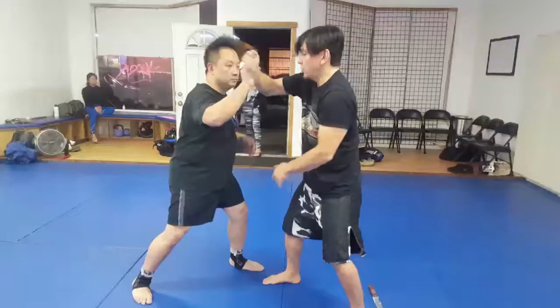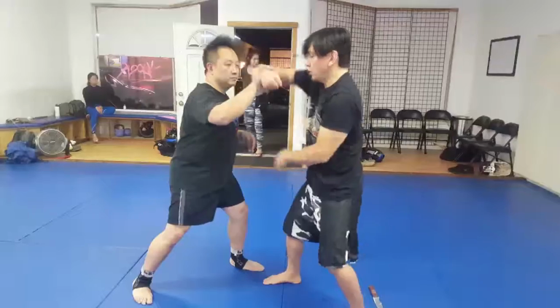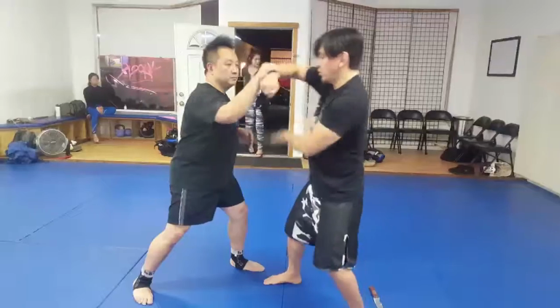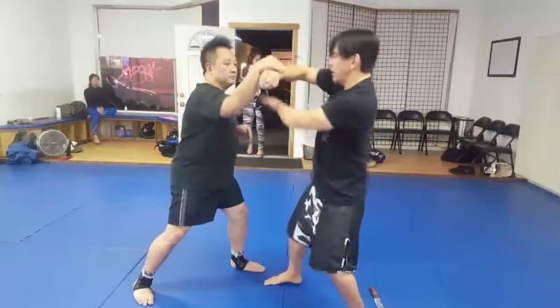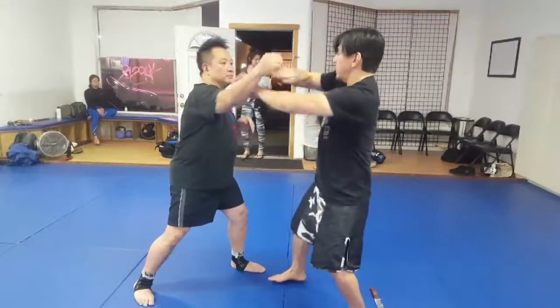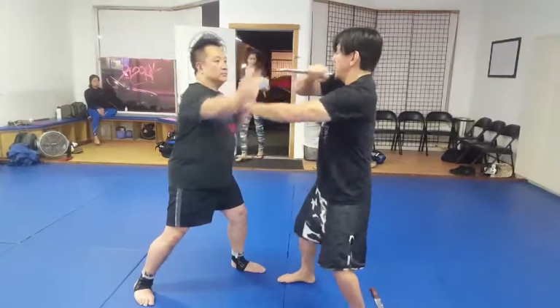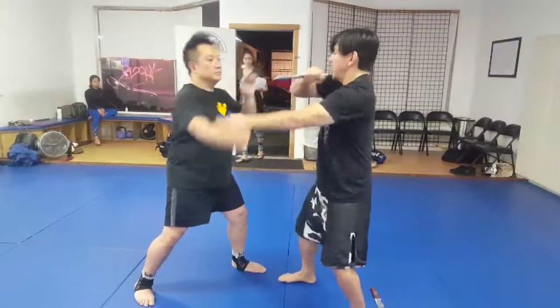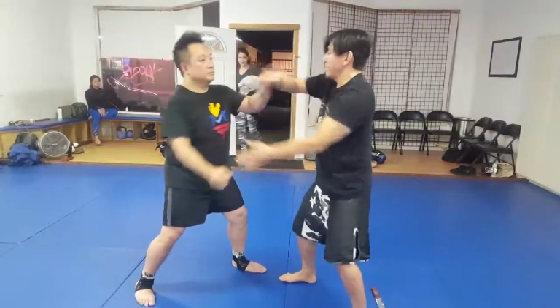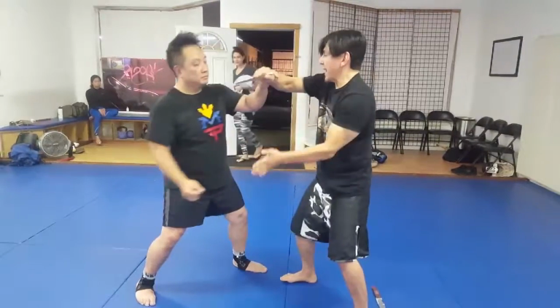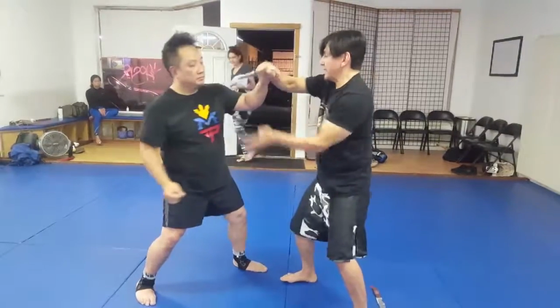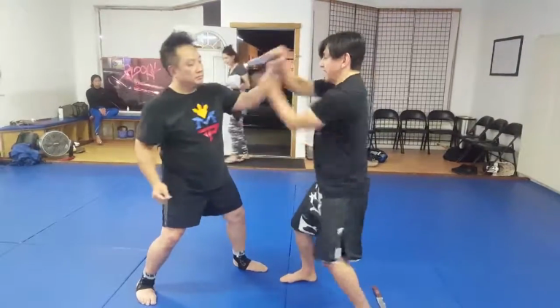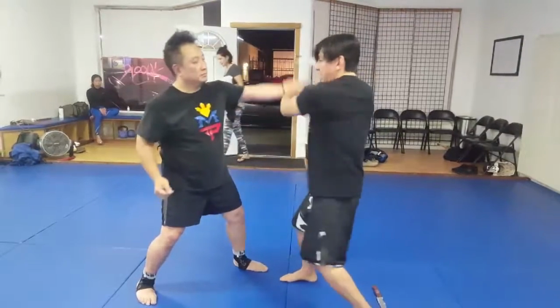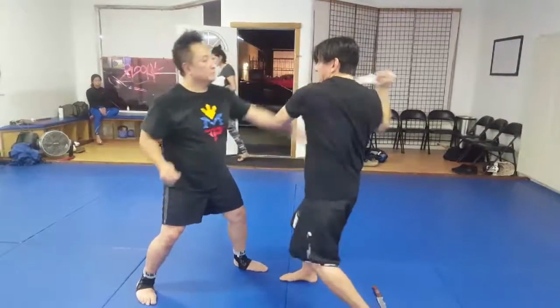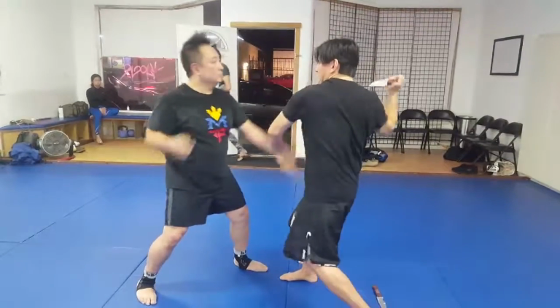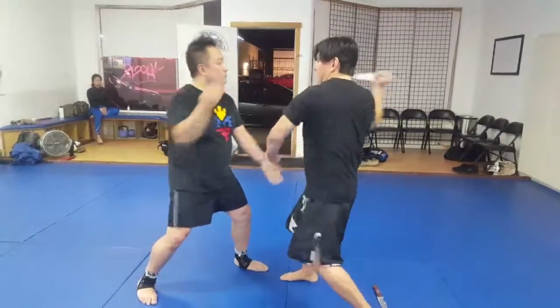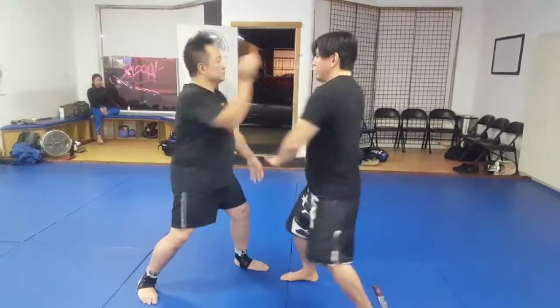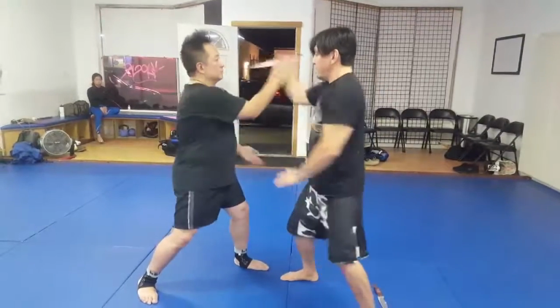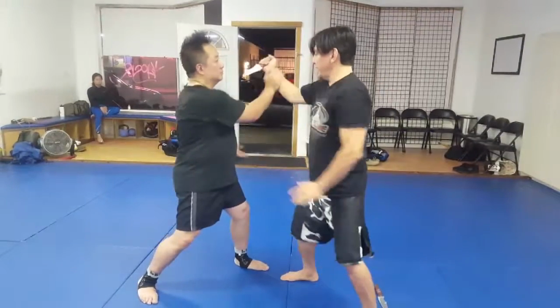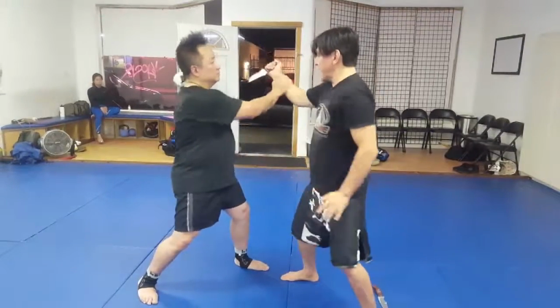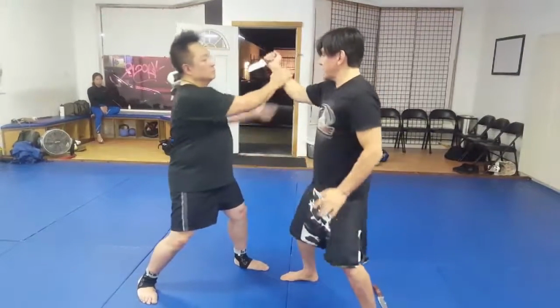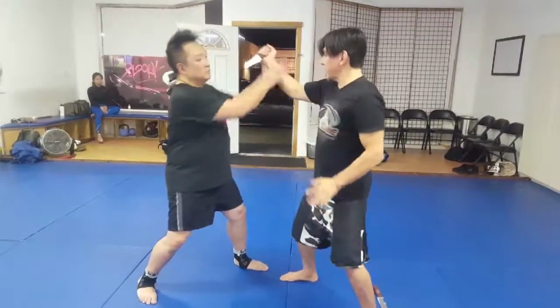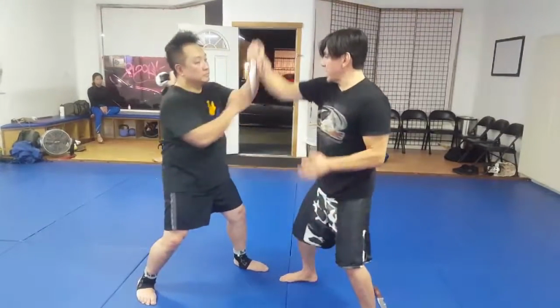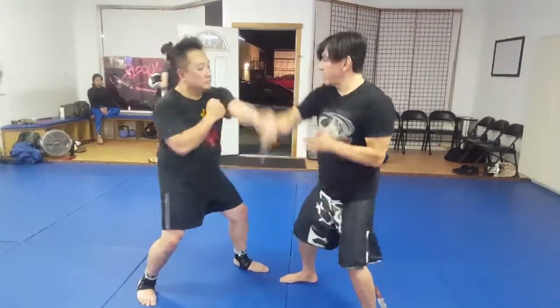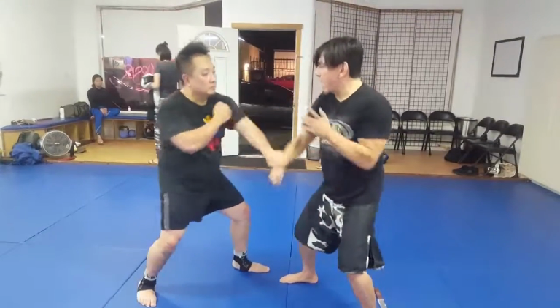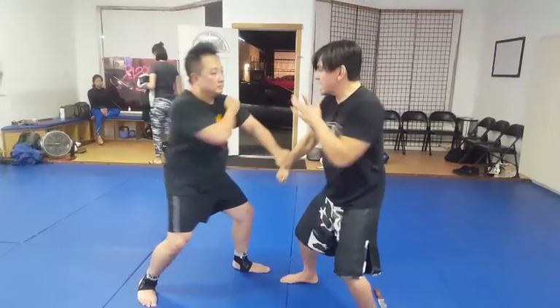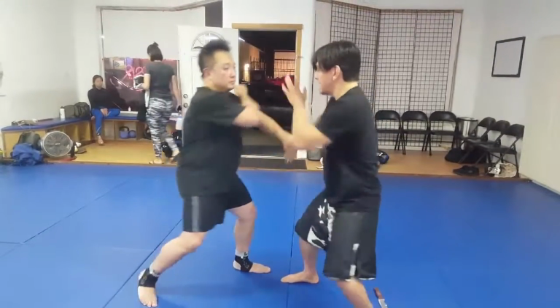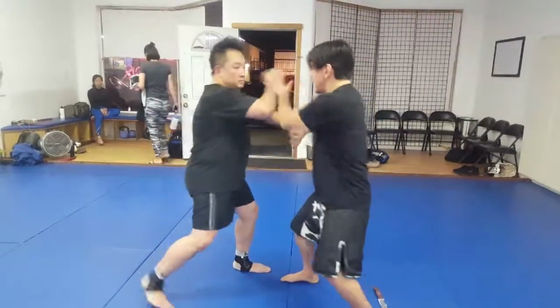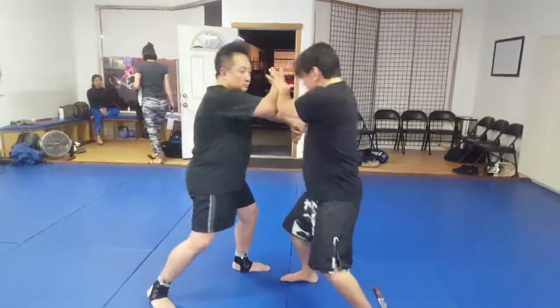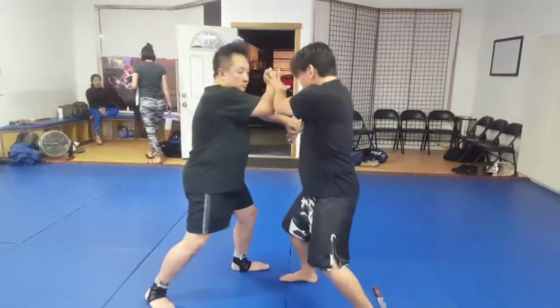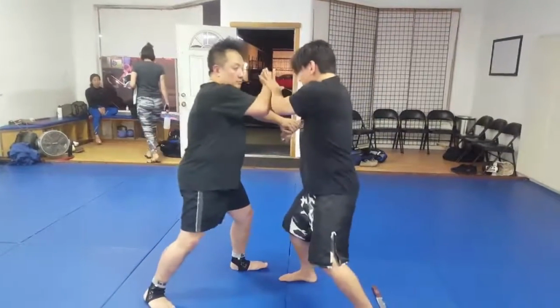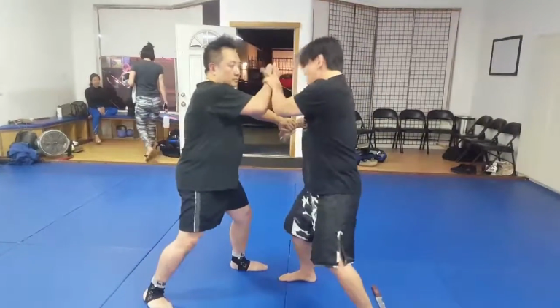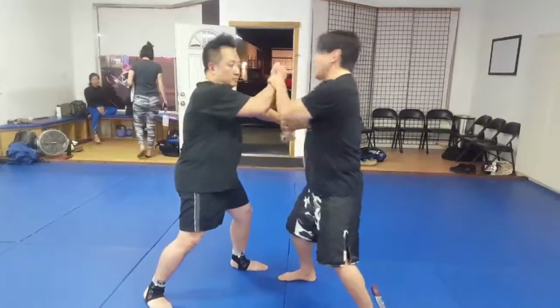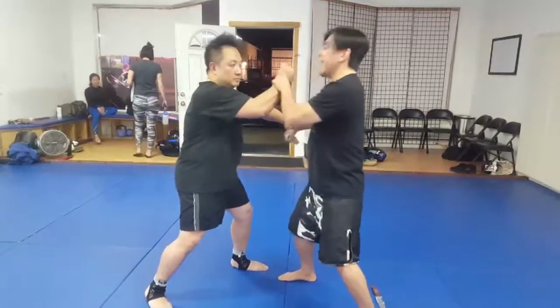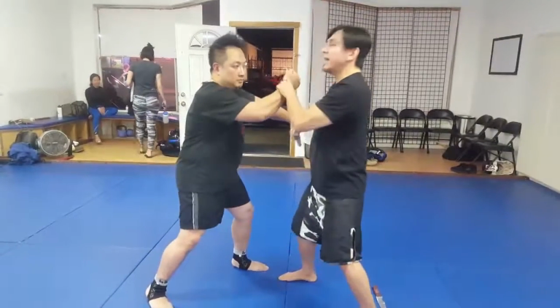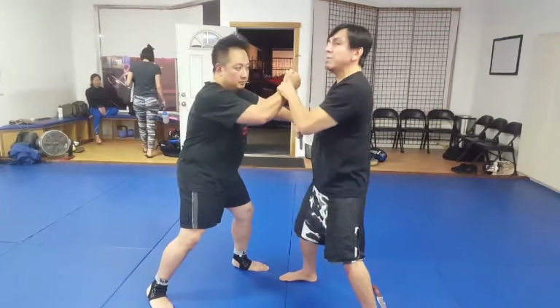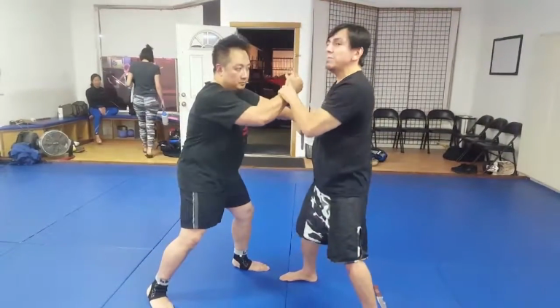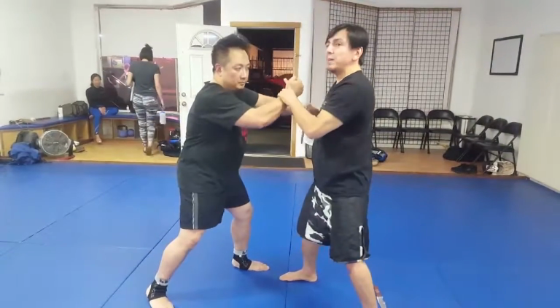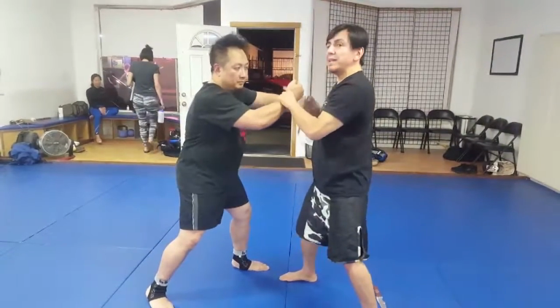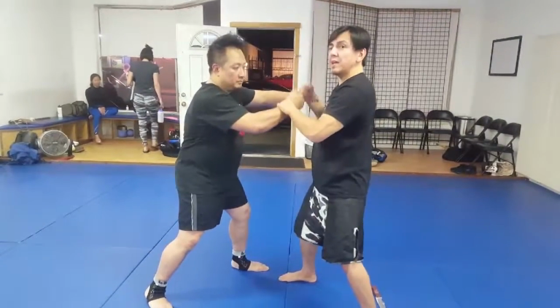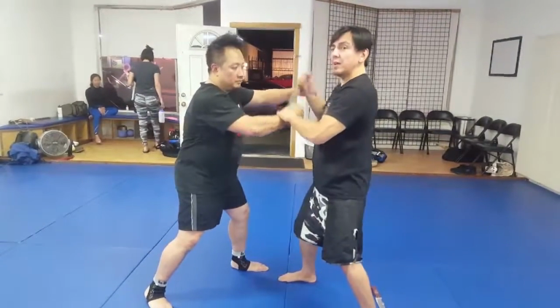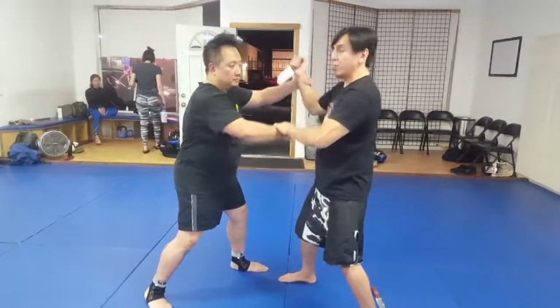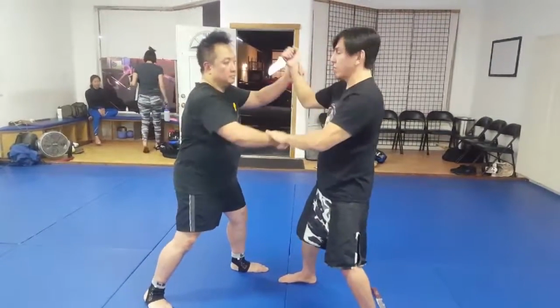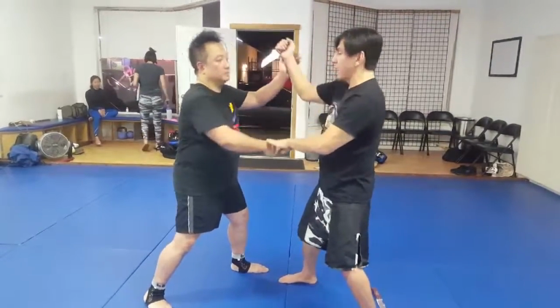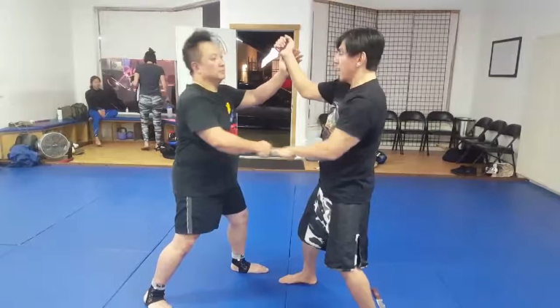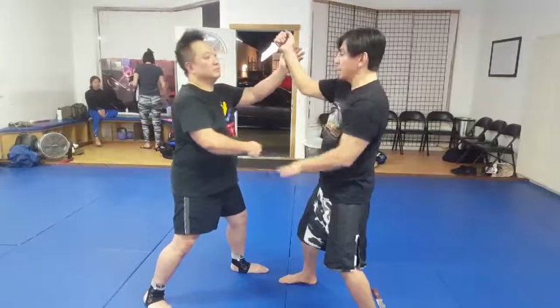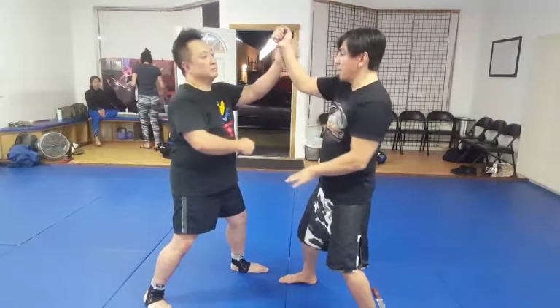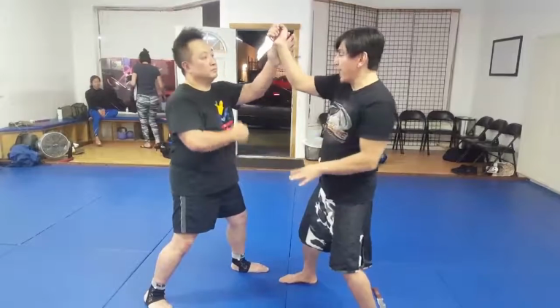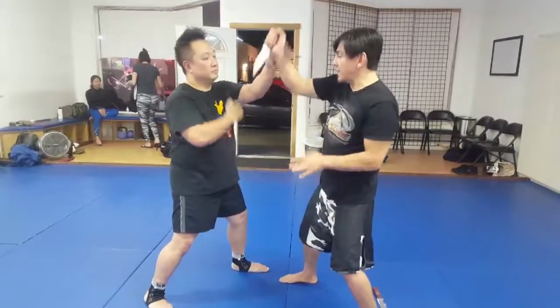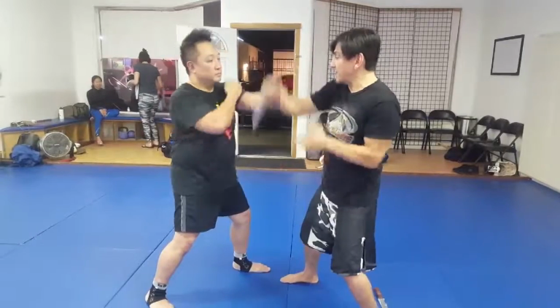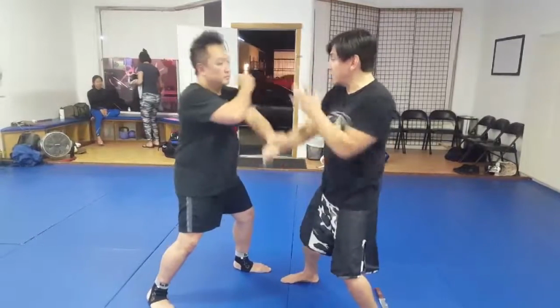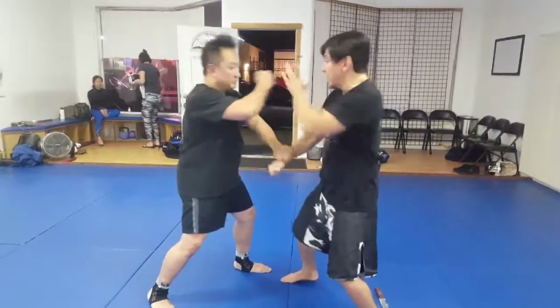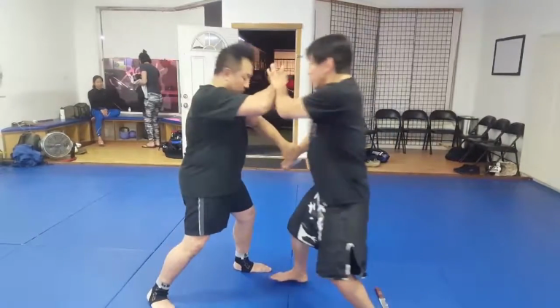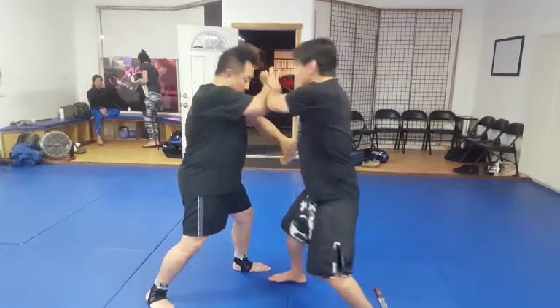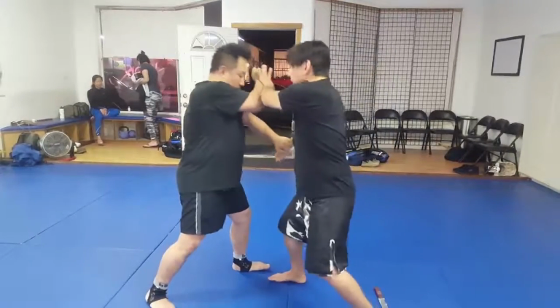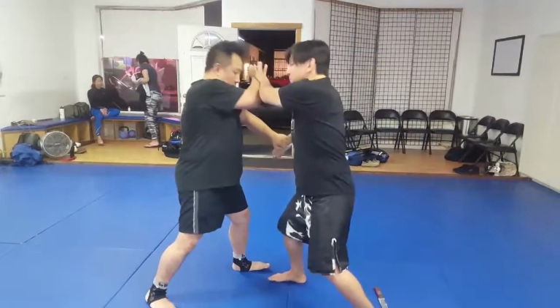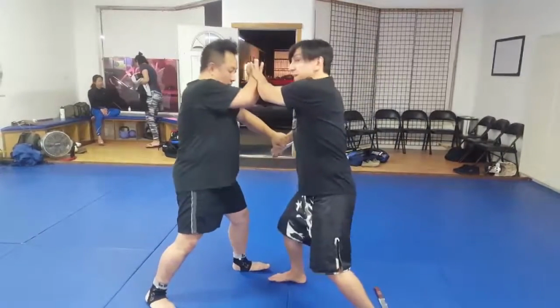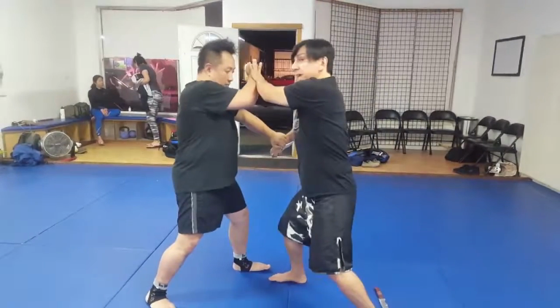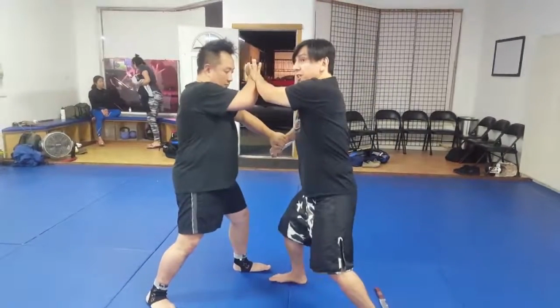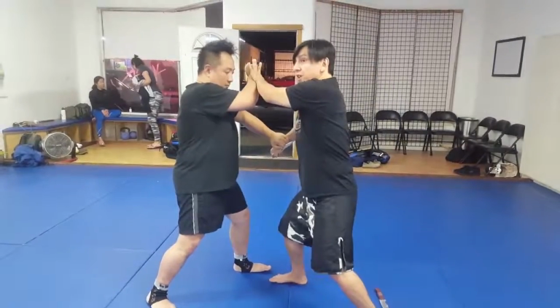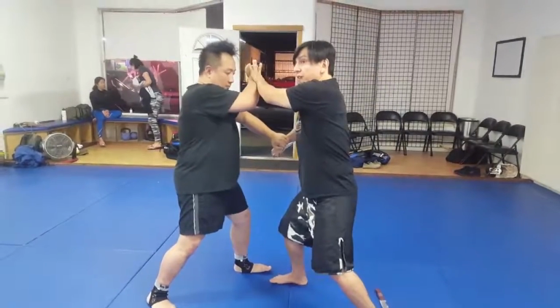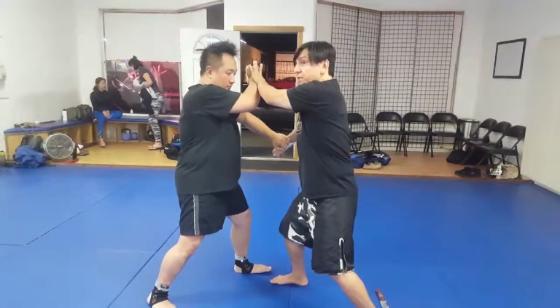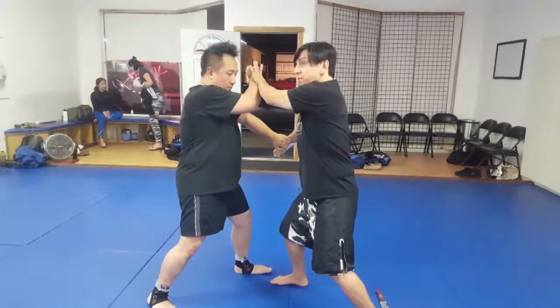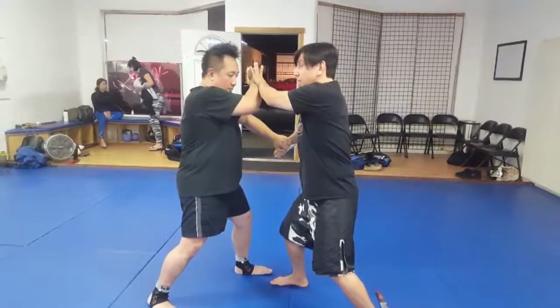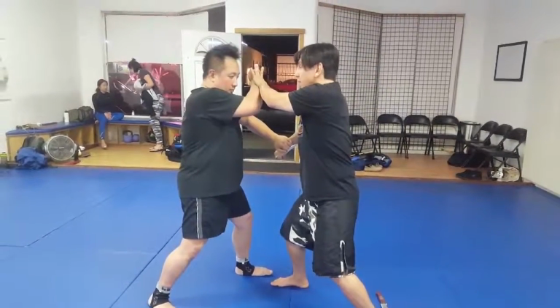One, two, three, pass here, pass it, boom, and I can beat him as he passes. Look, I beat that shot from there.